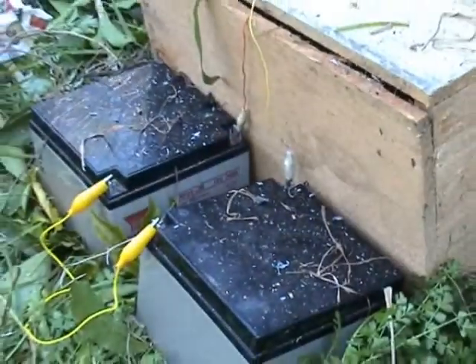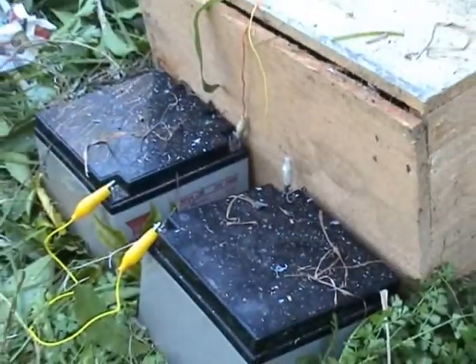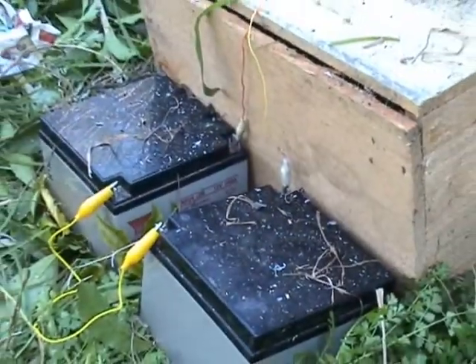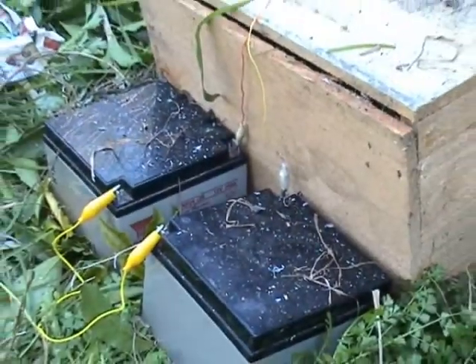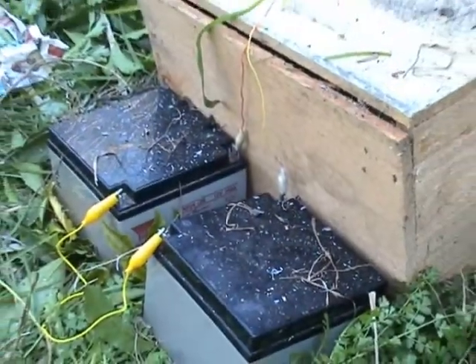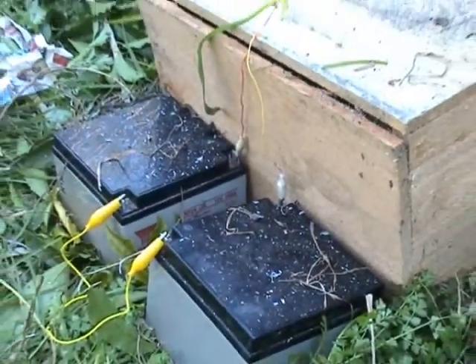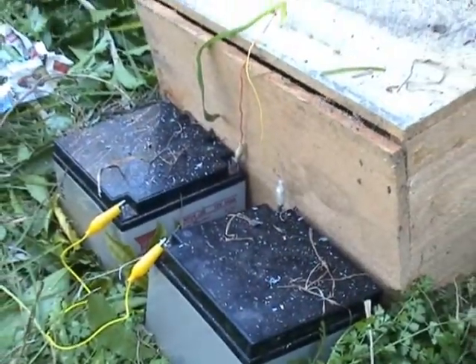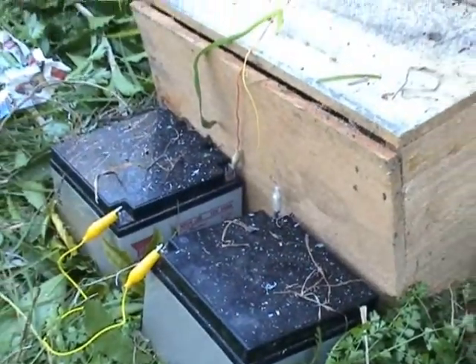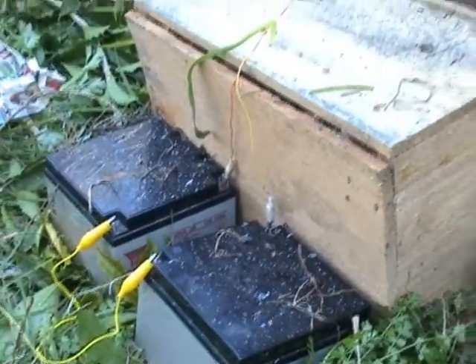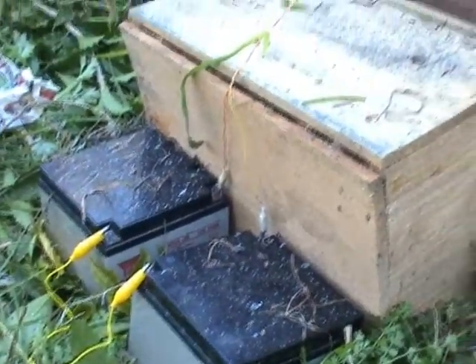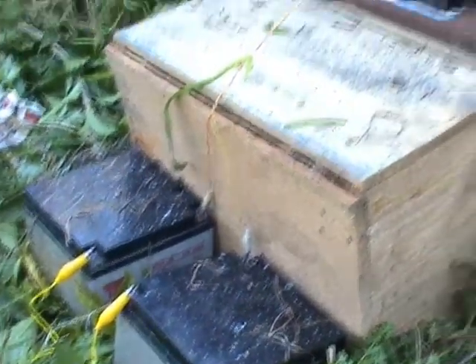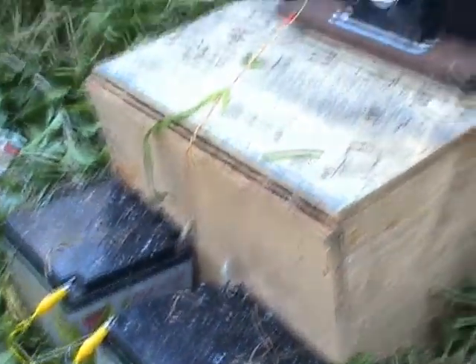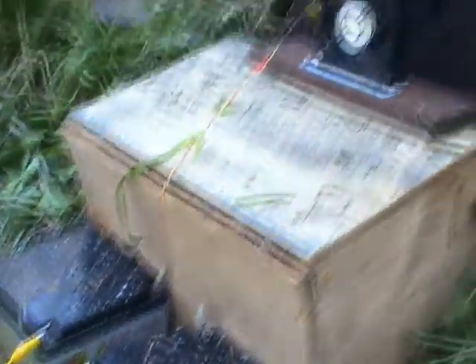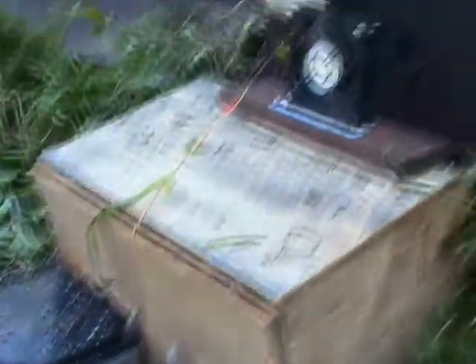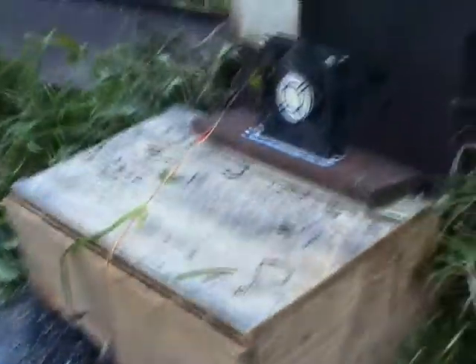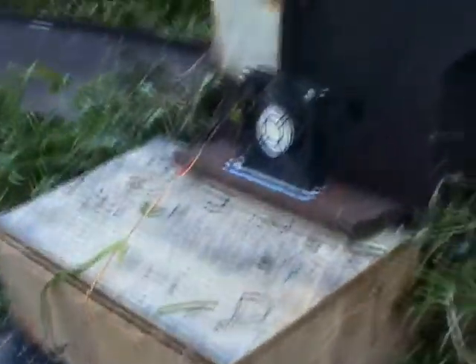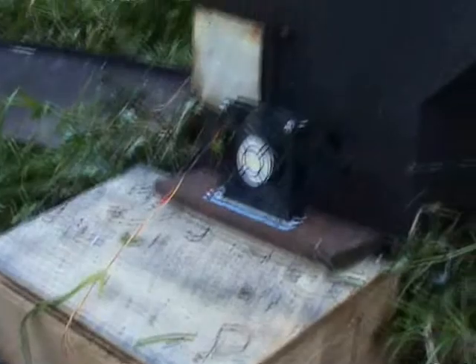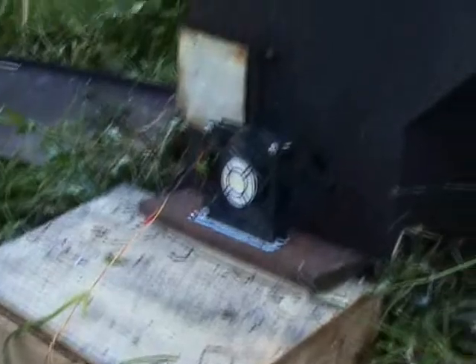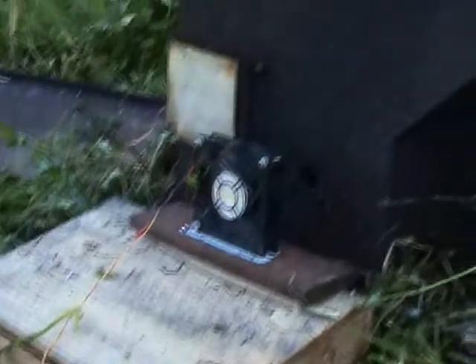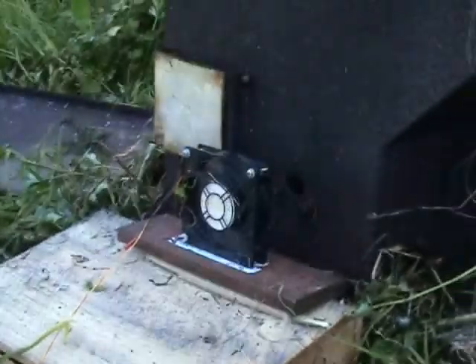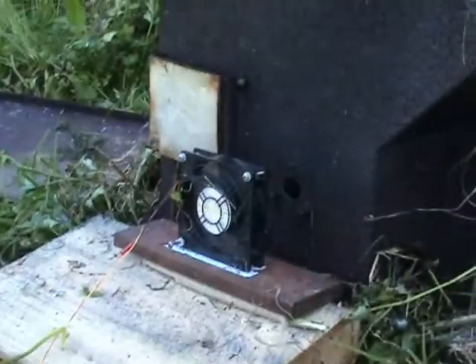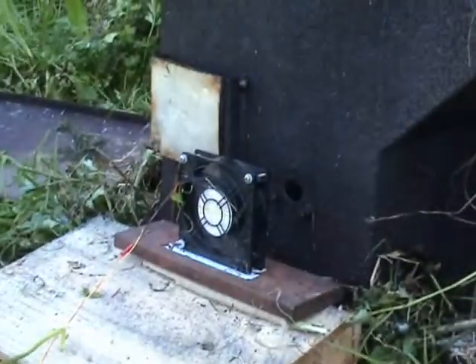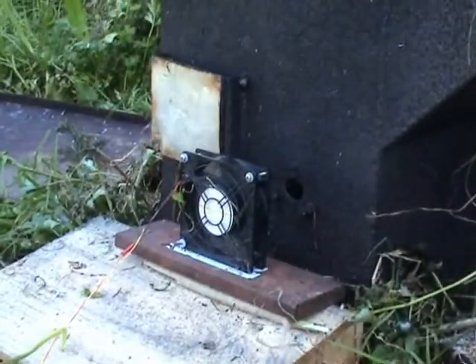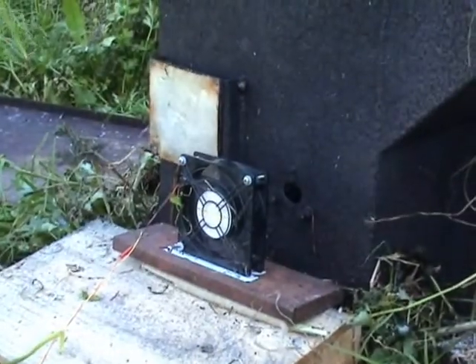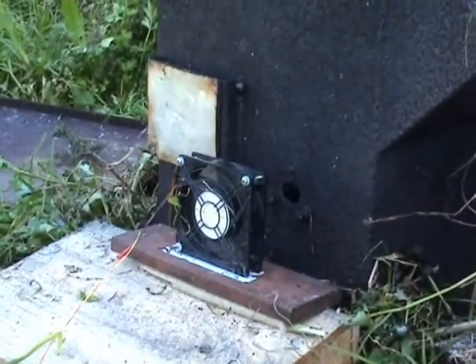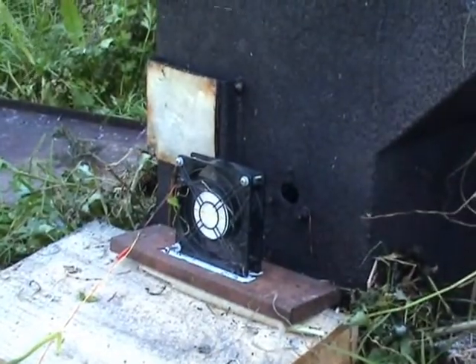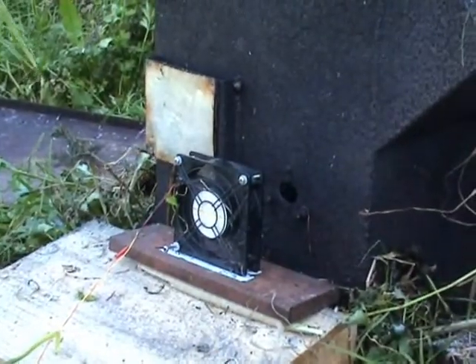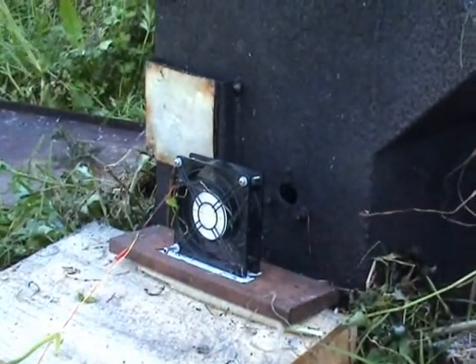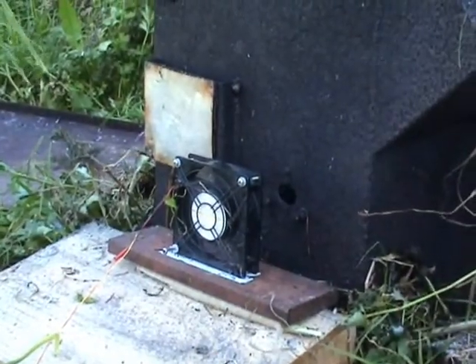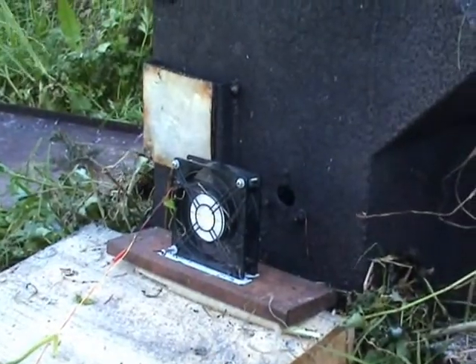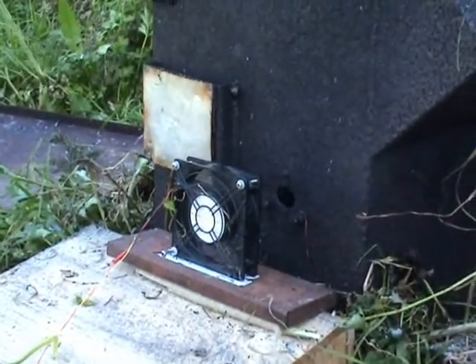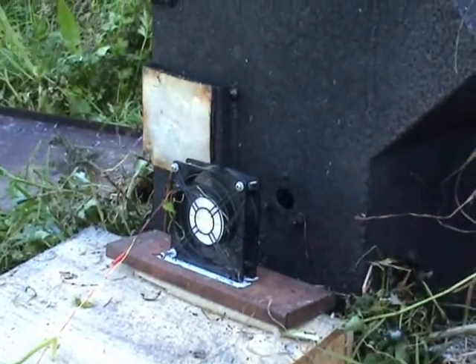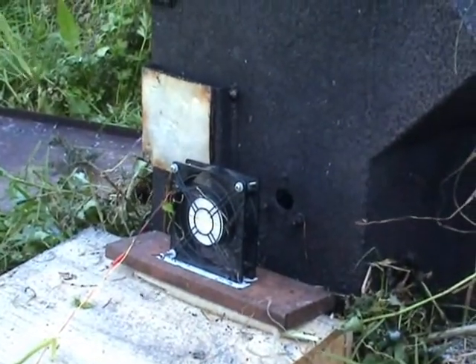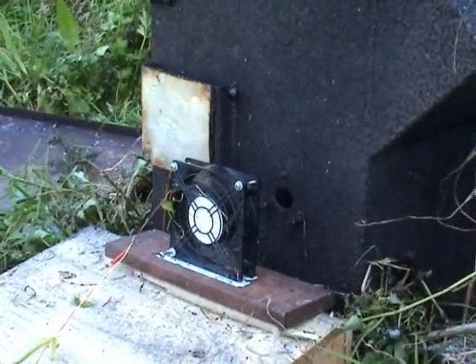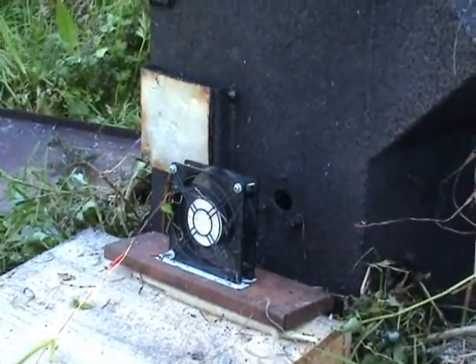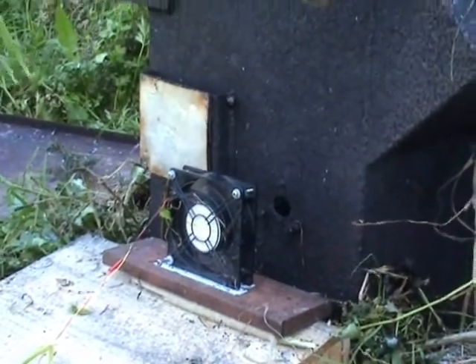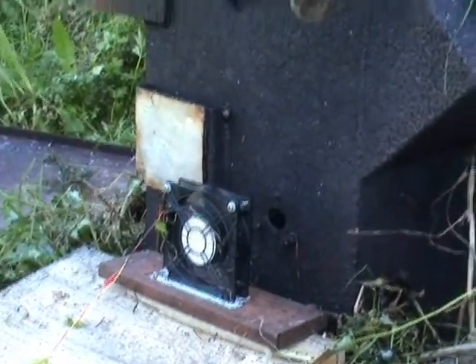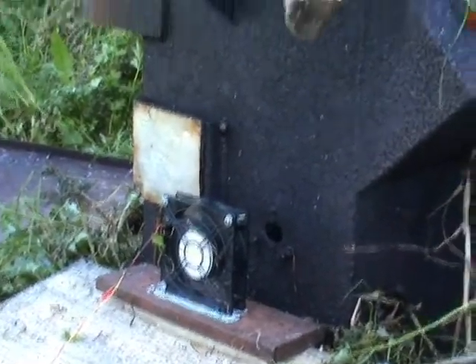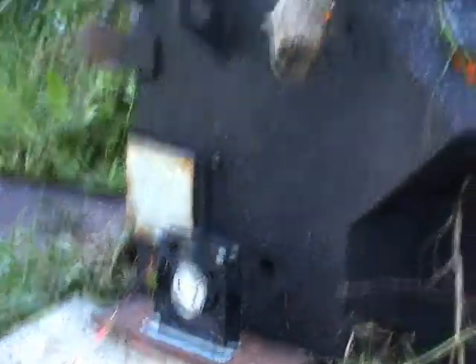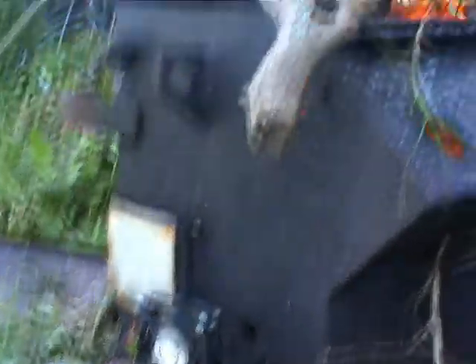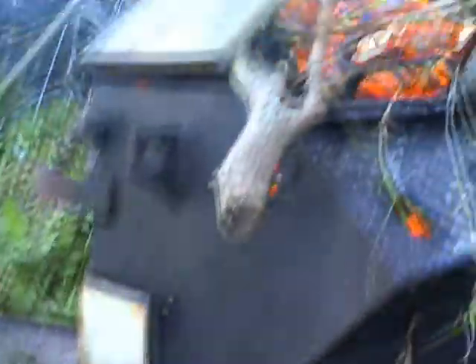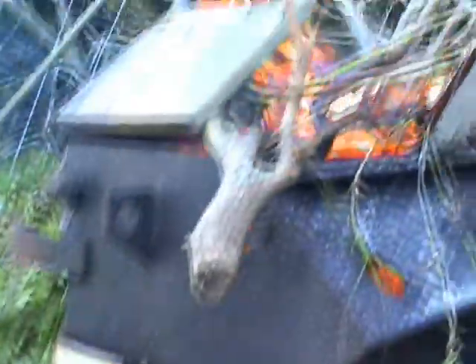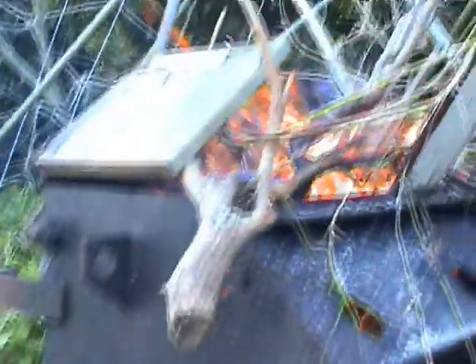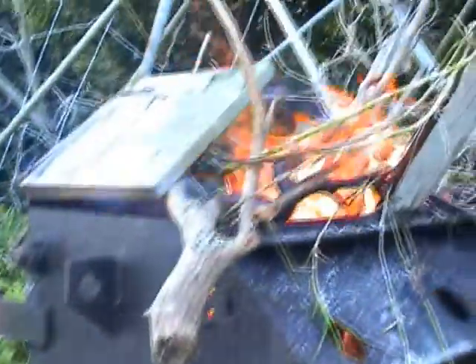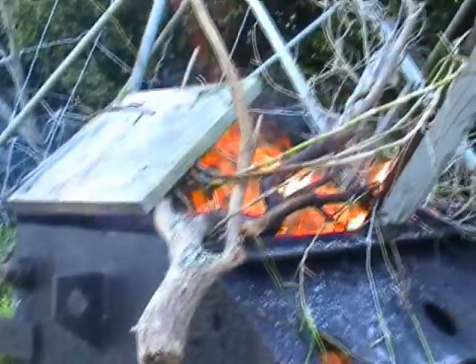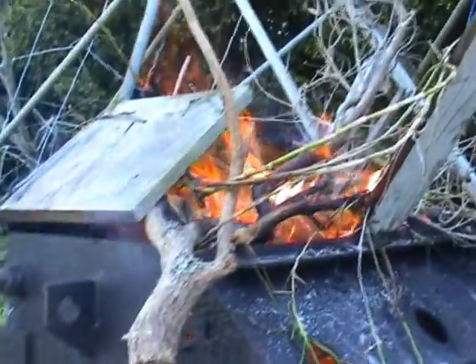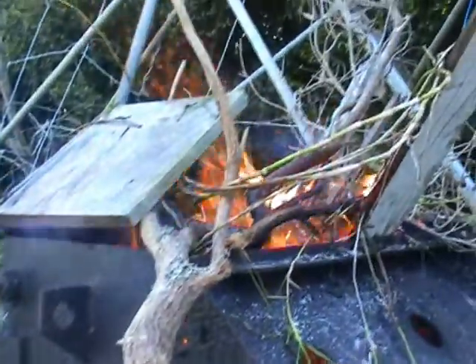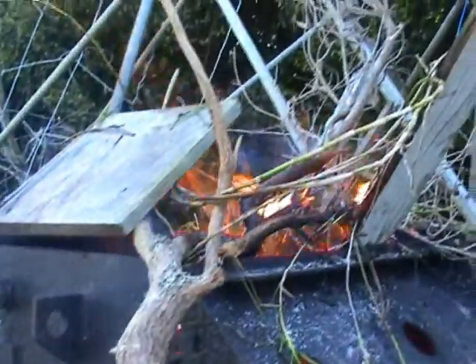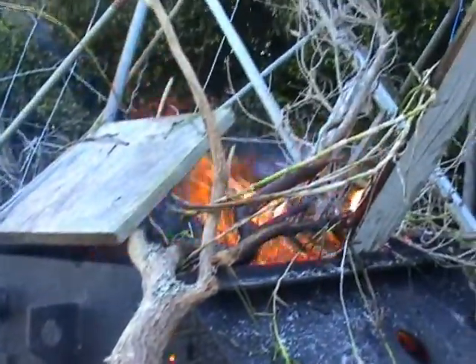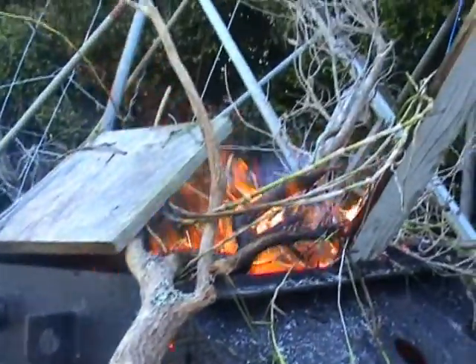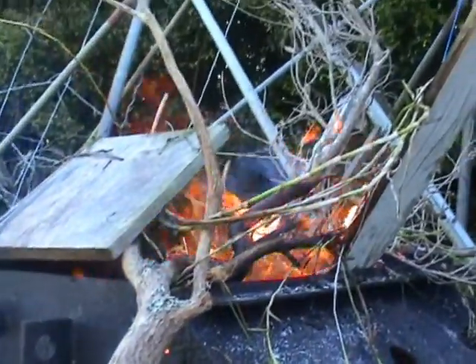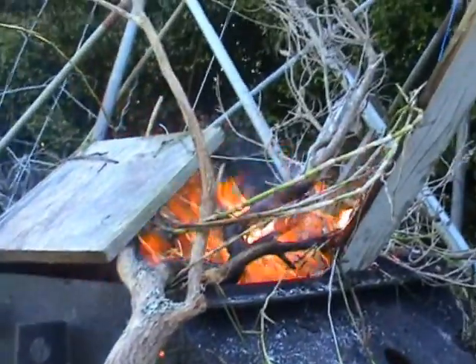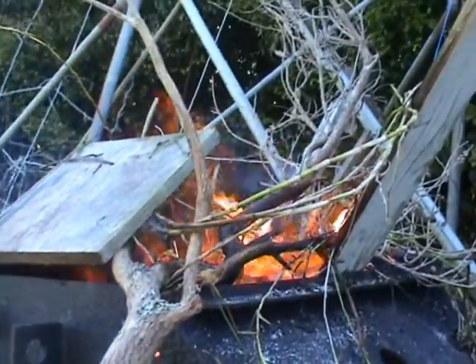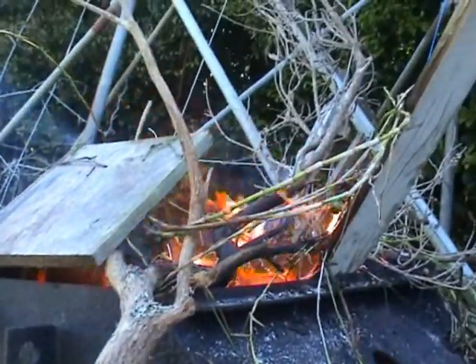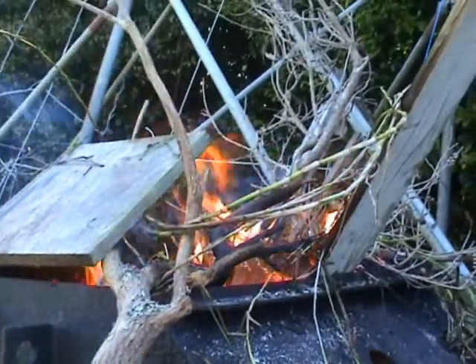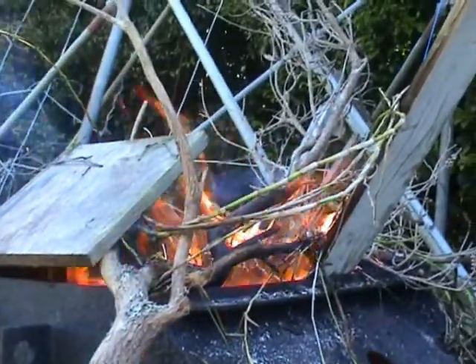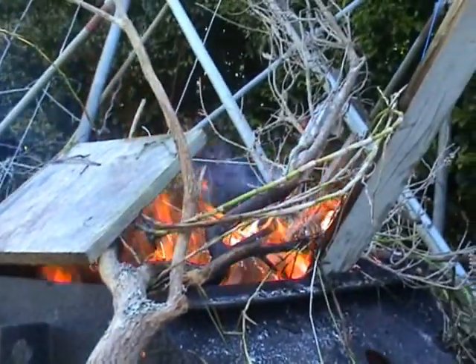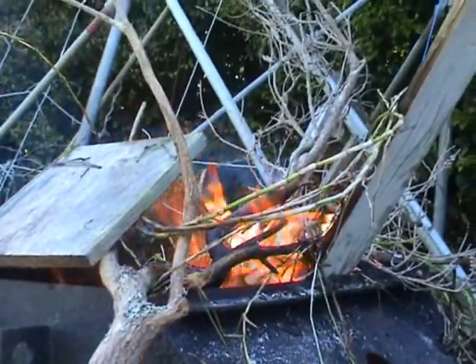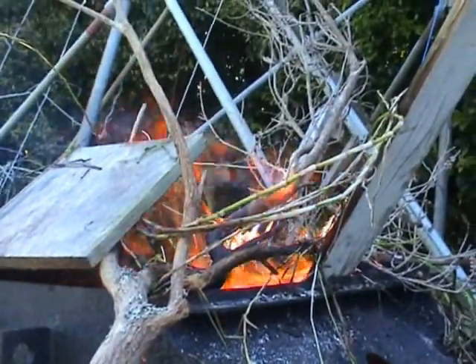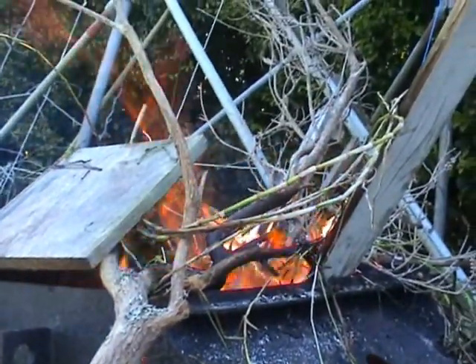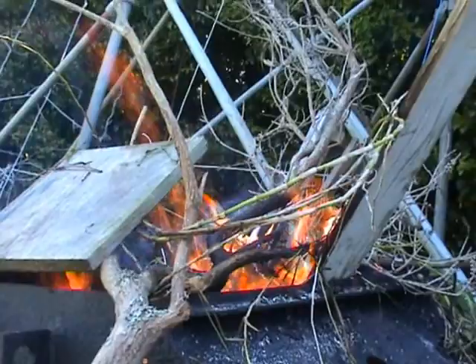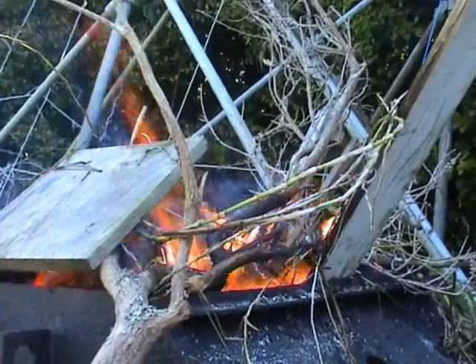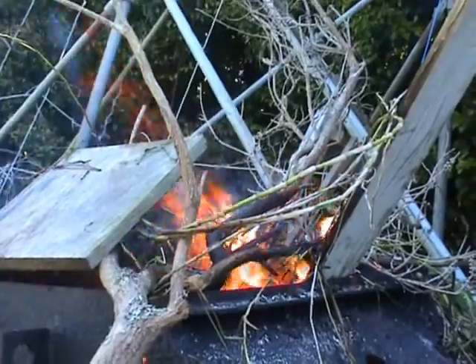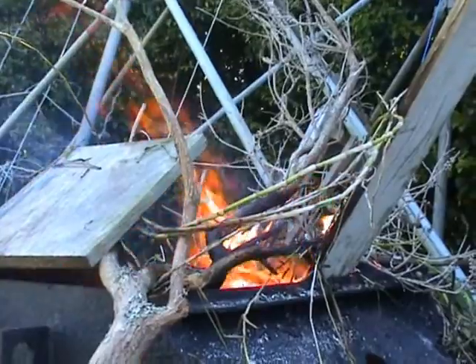I'm just going to put the fan in the box to avoid branches and stuff falling onto it. Yeah, it does quite well.